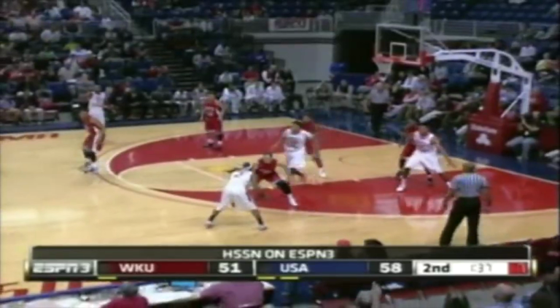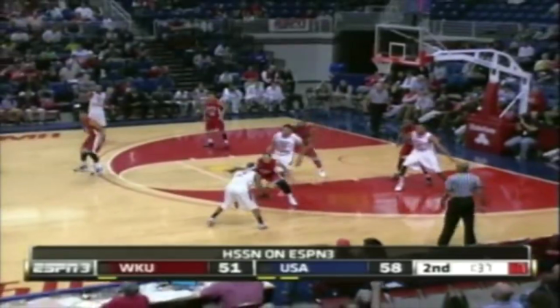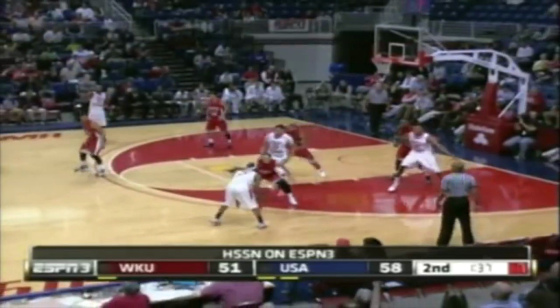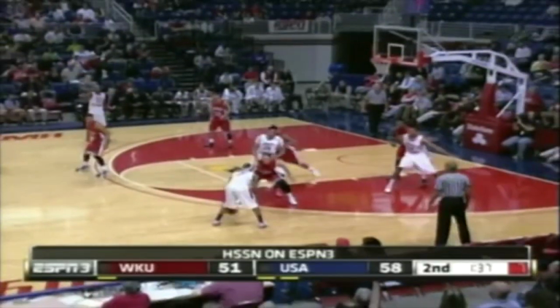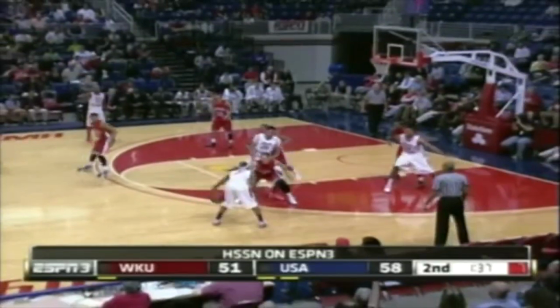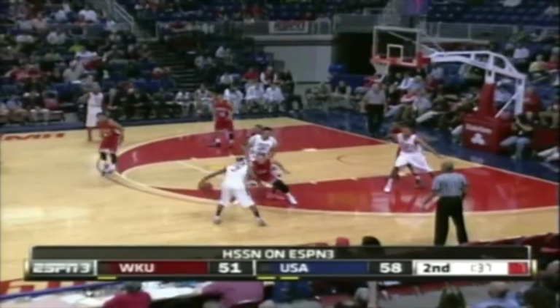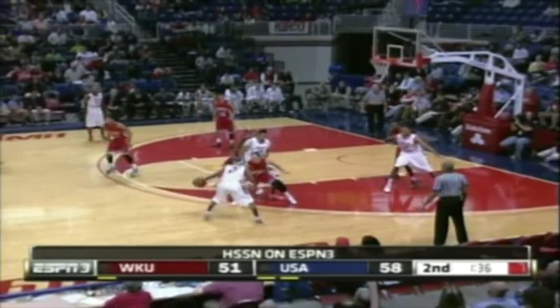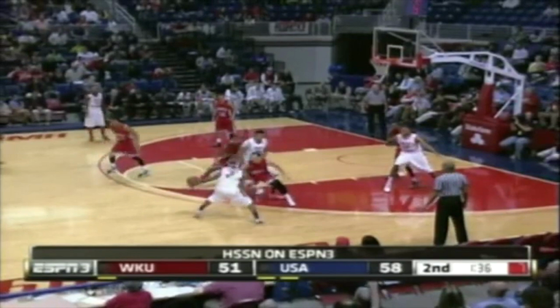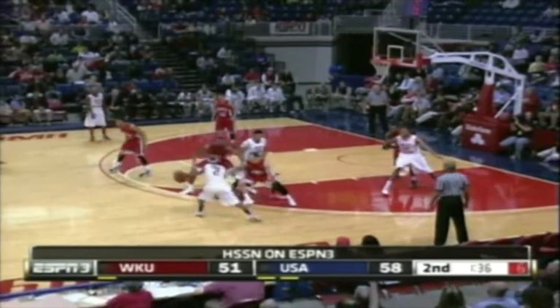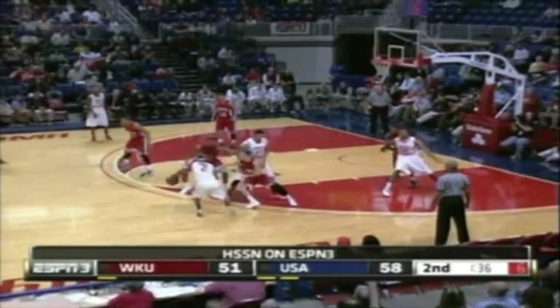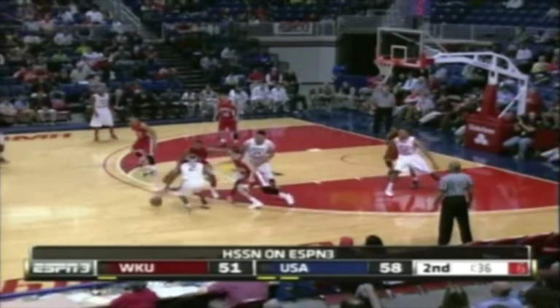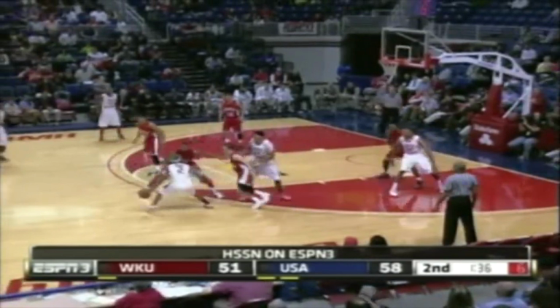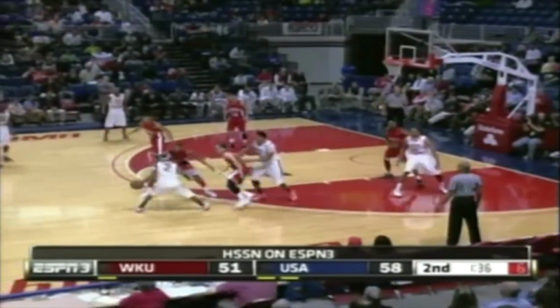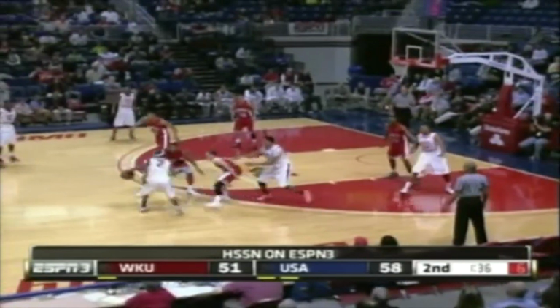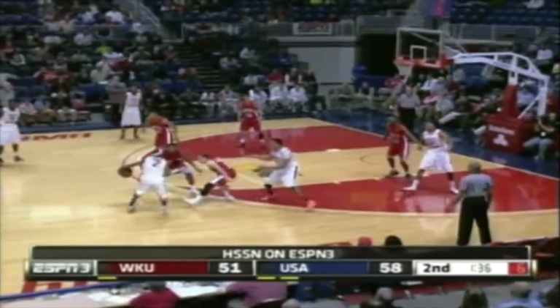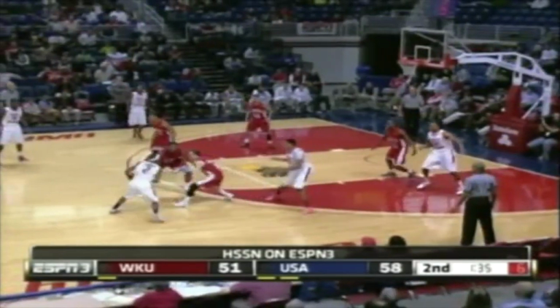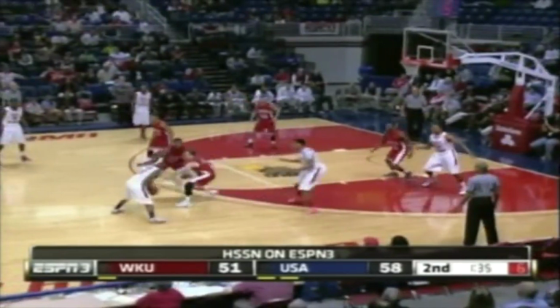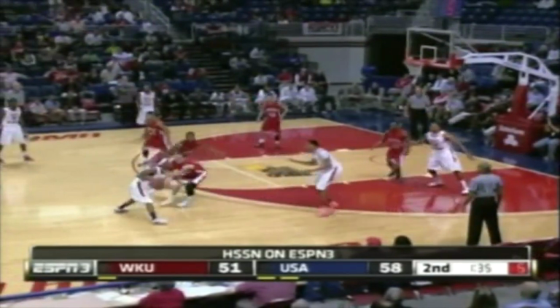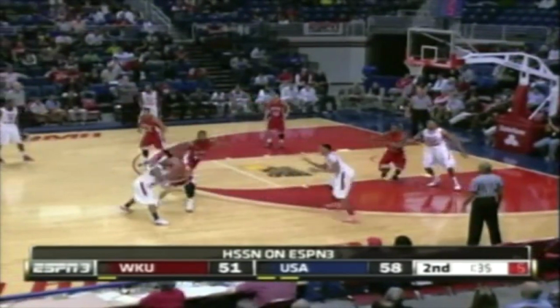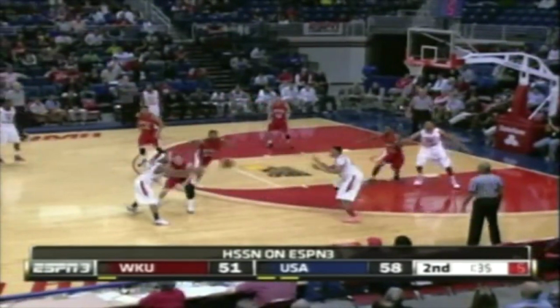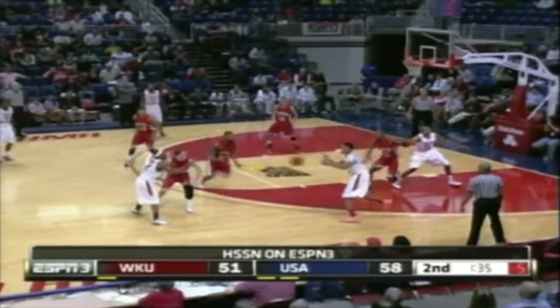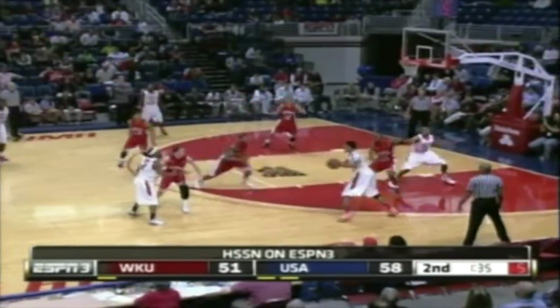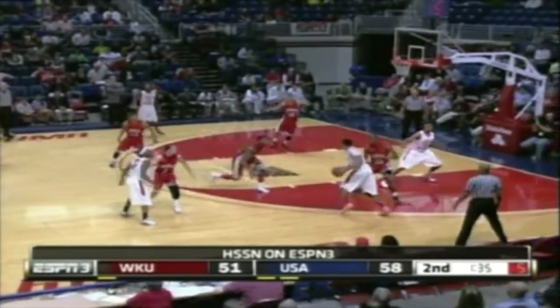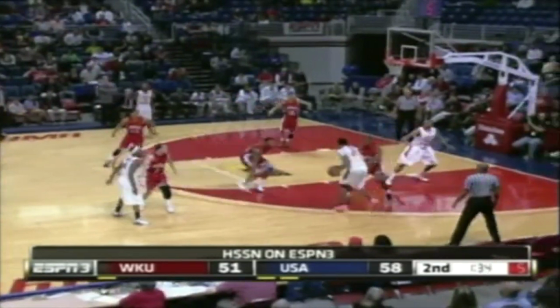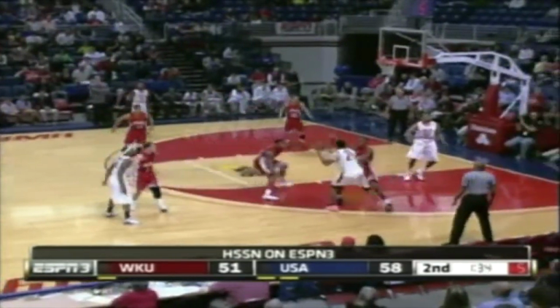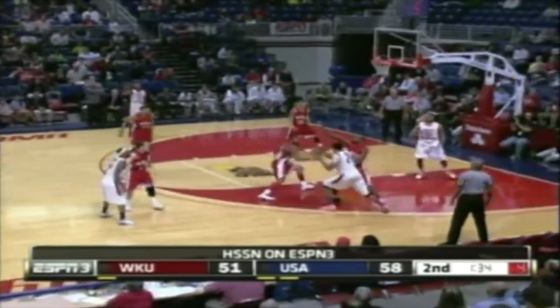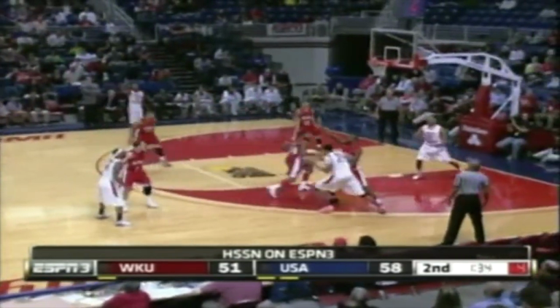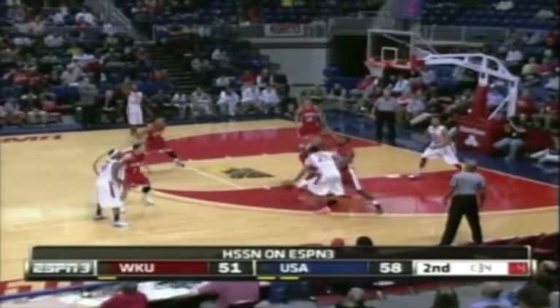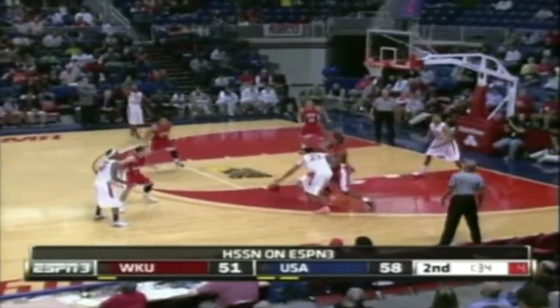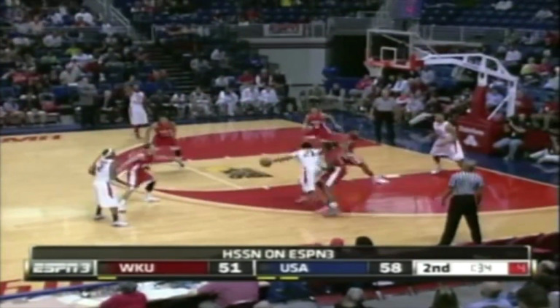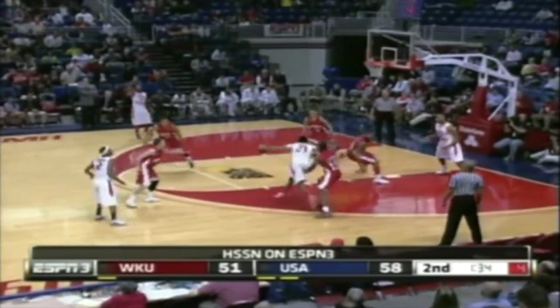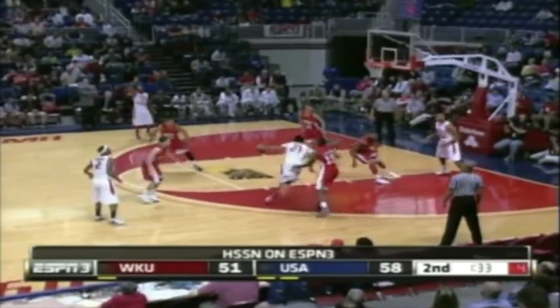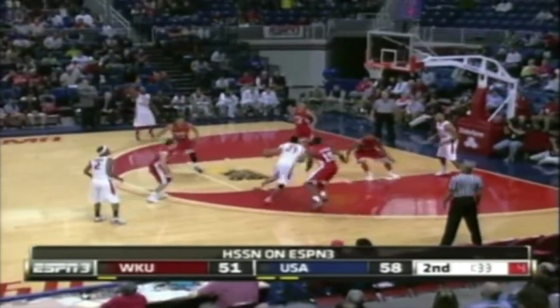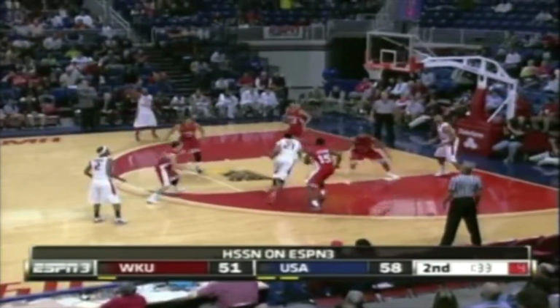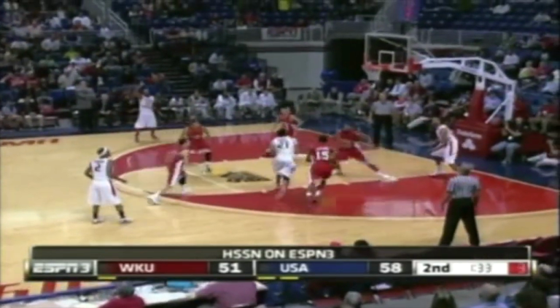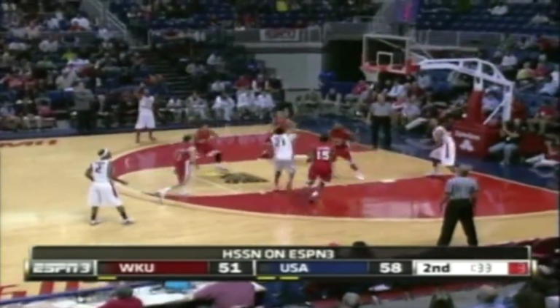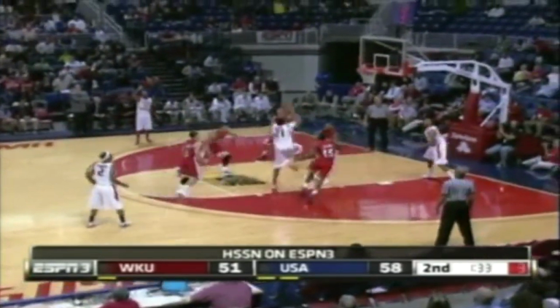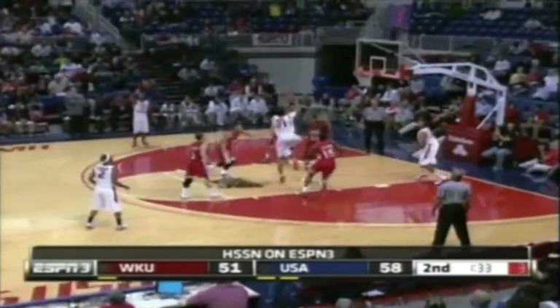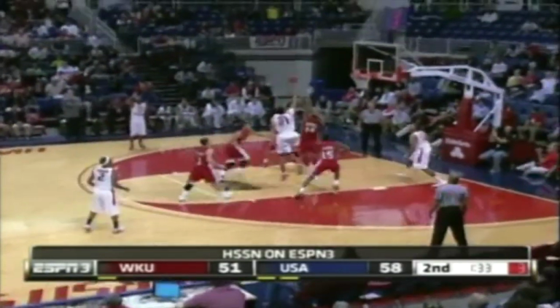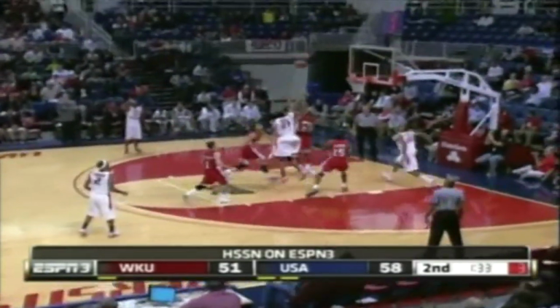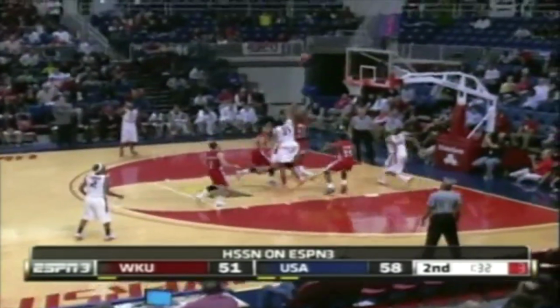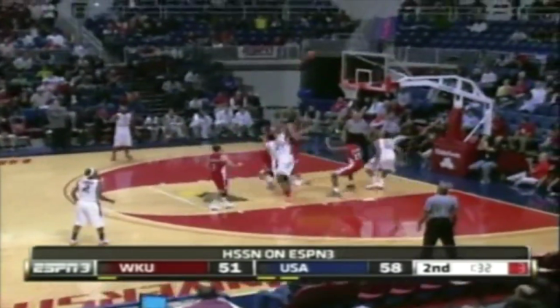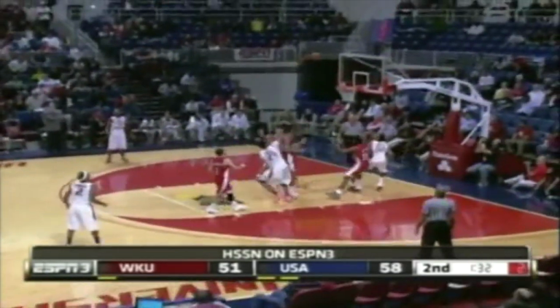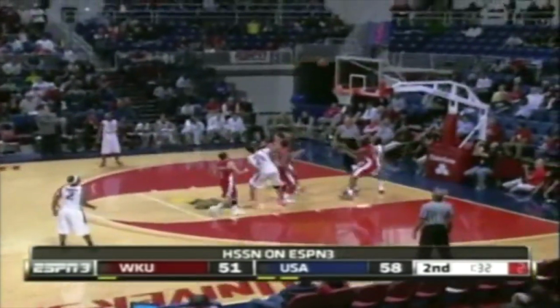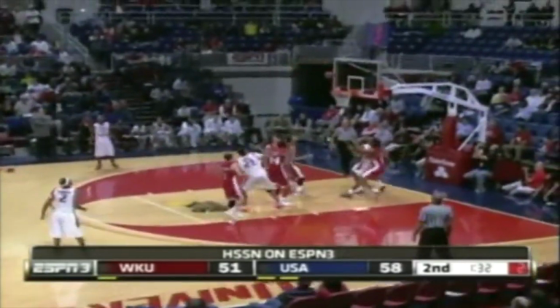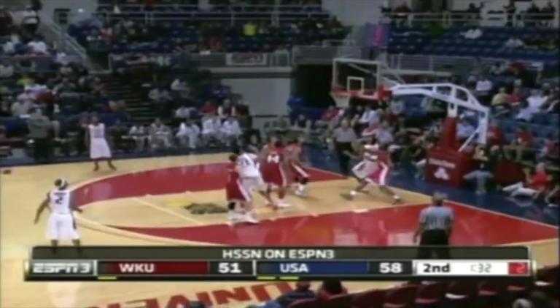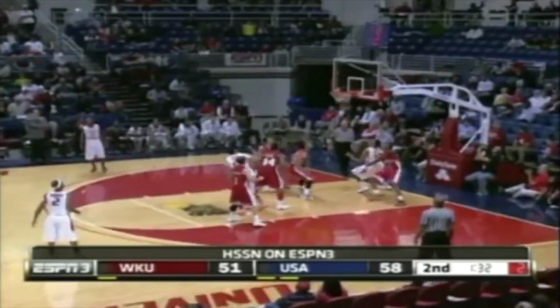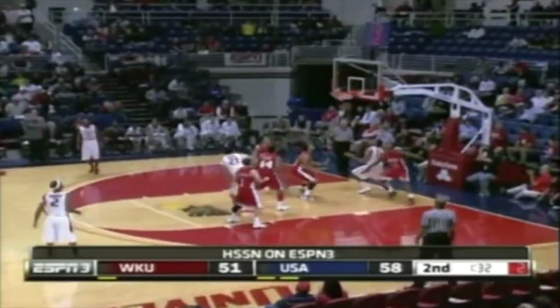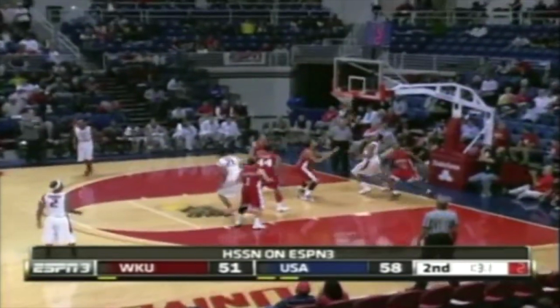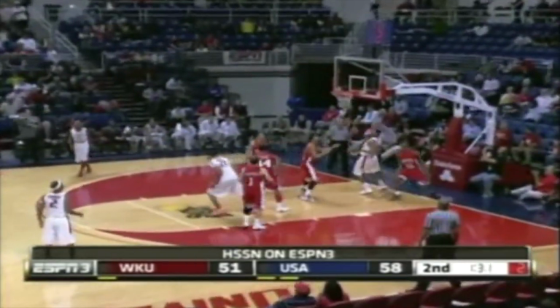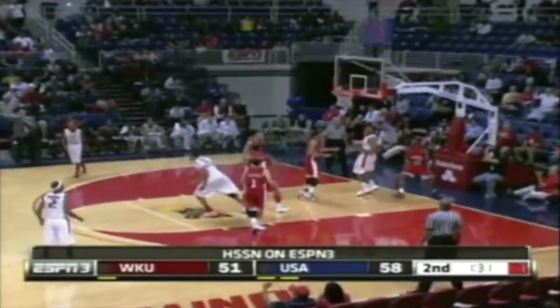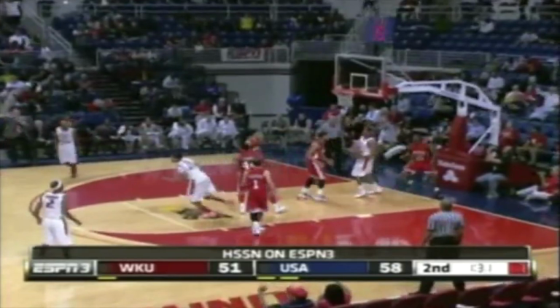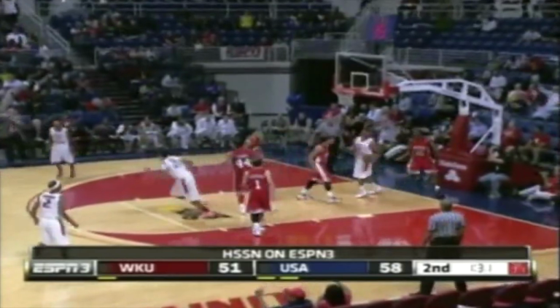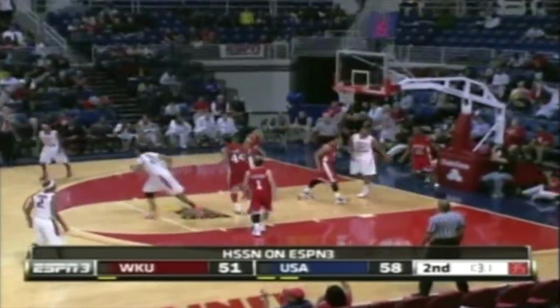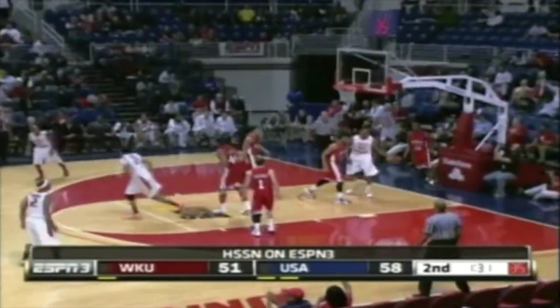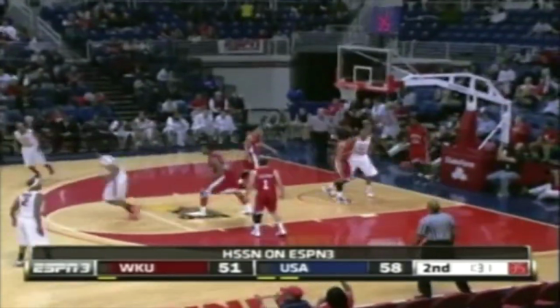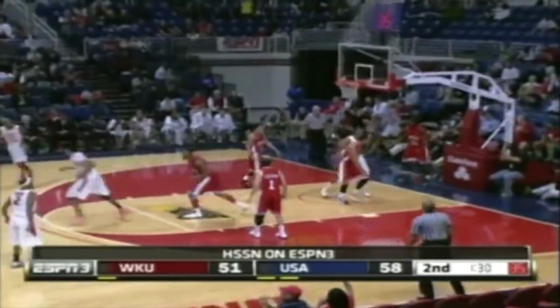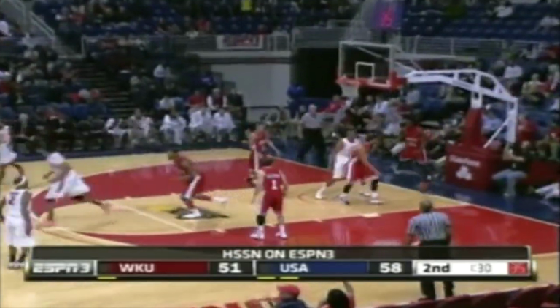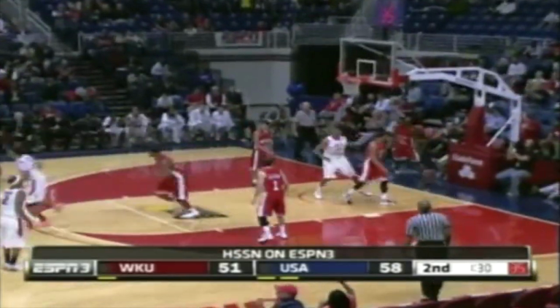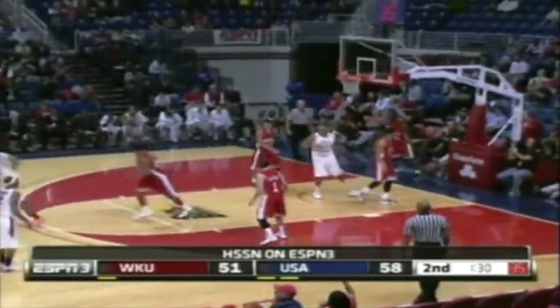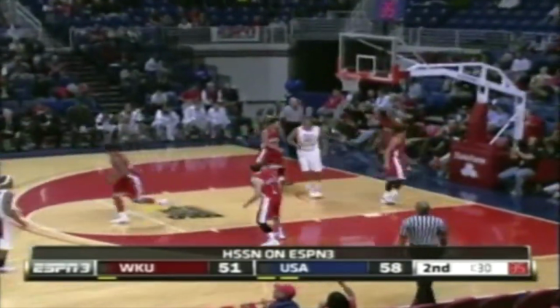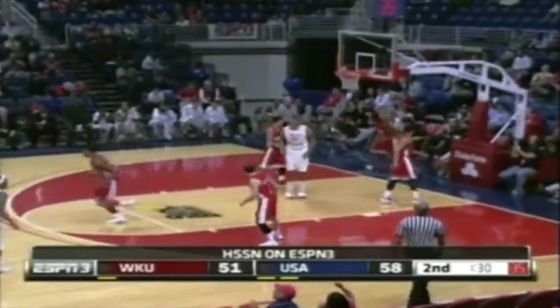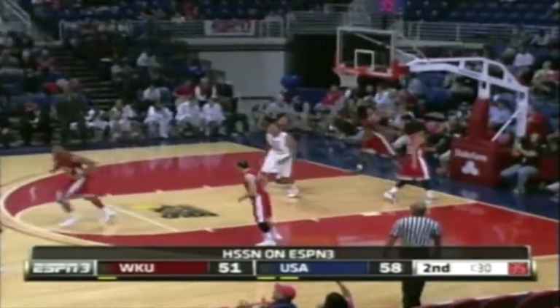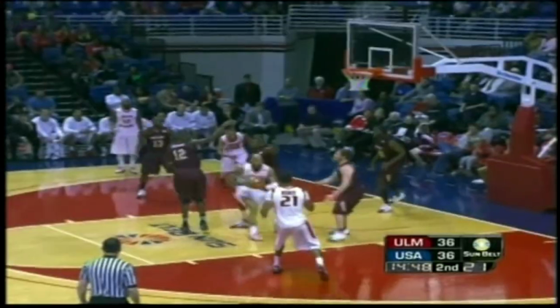Connor behind the three-point line against Kaspar. He's to Ruben on the right — fake to Jebber, comes in — runner from the right side, and with one.